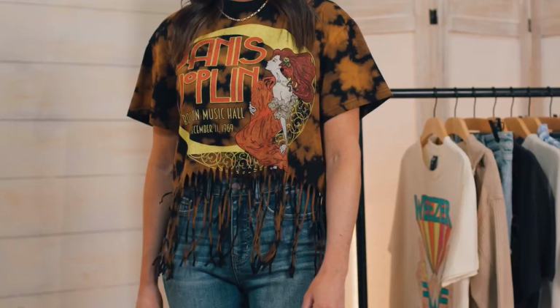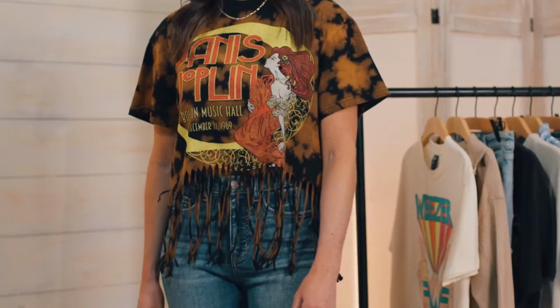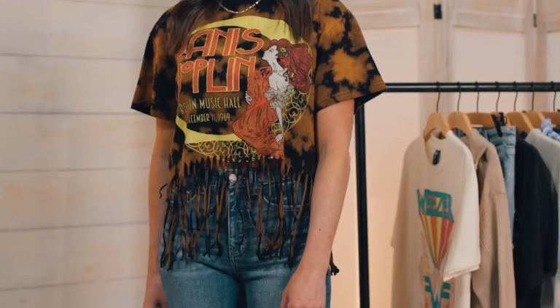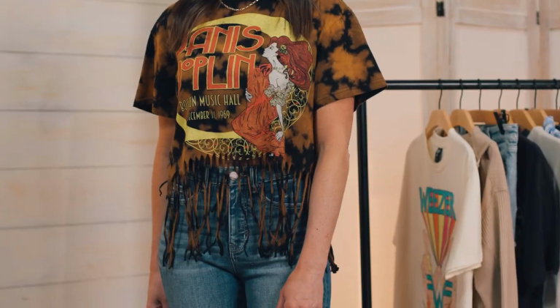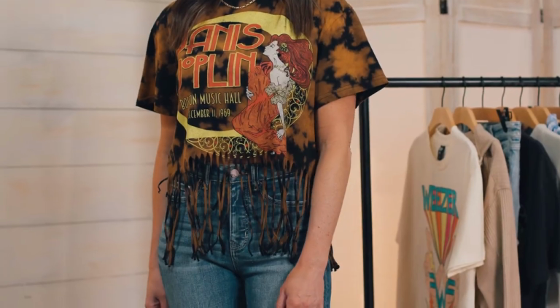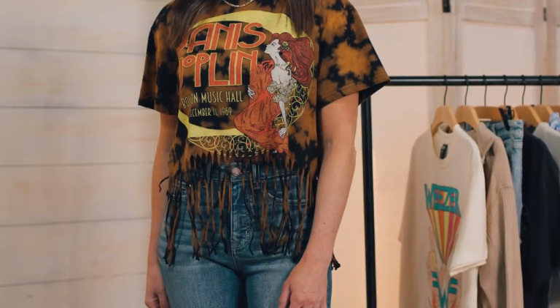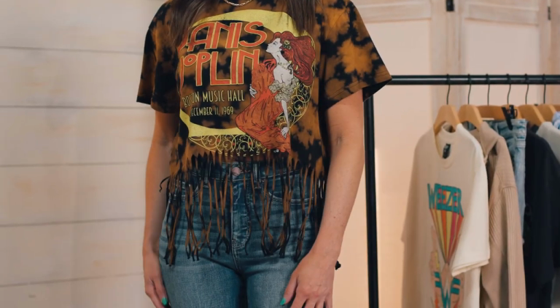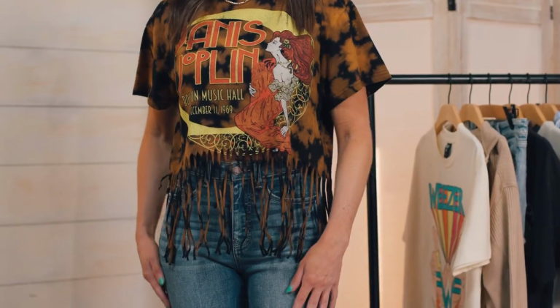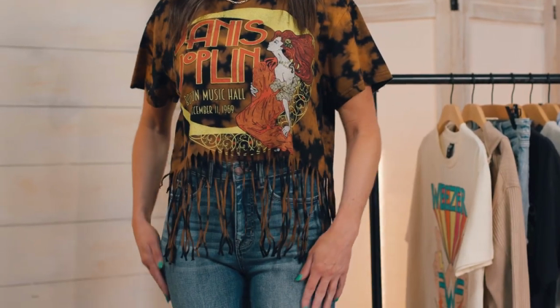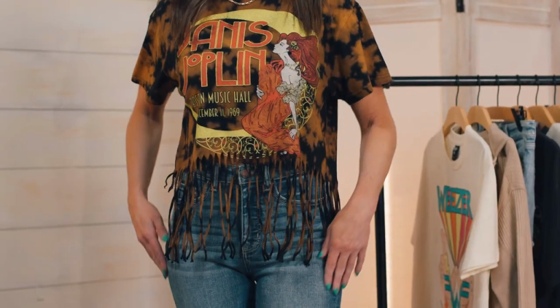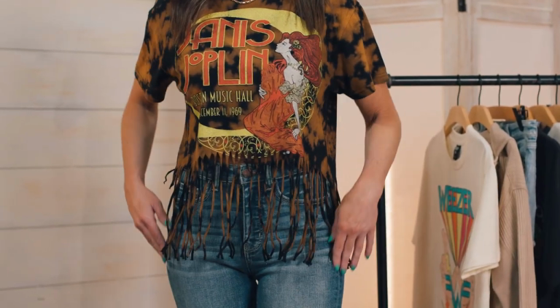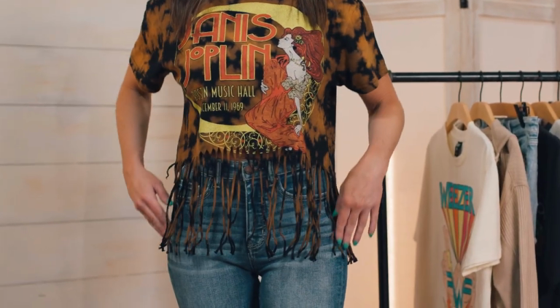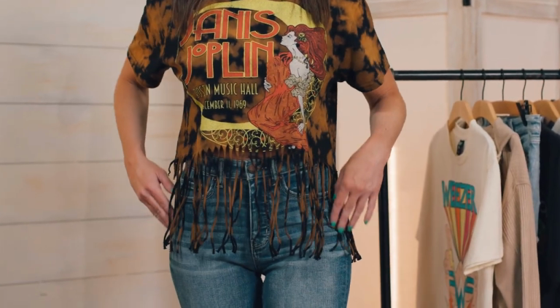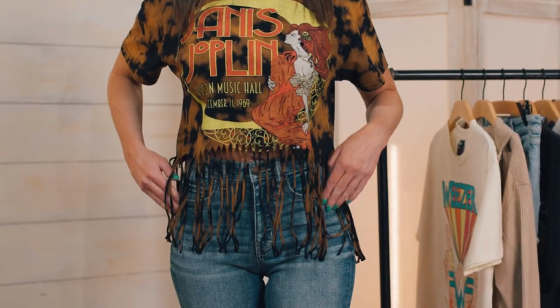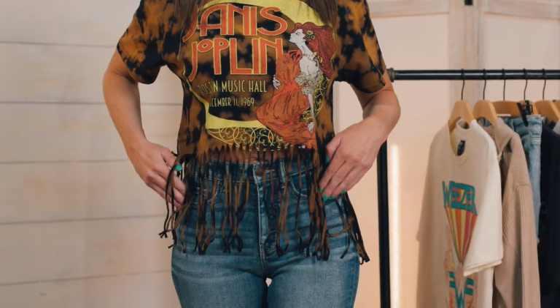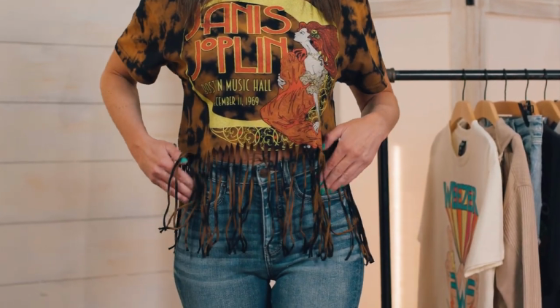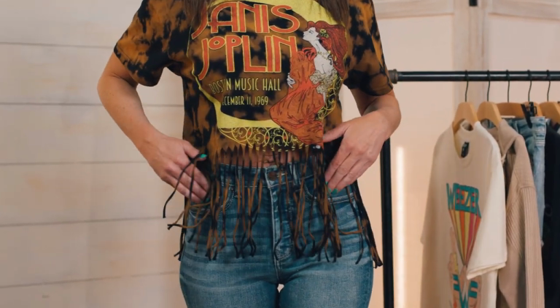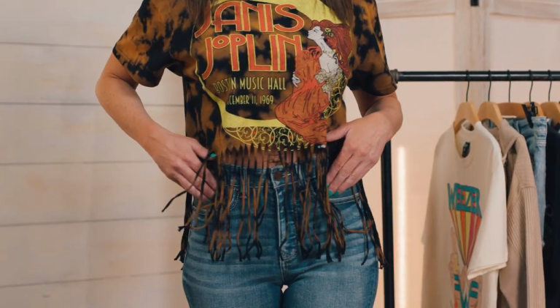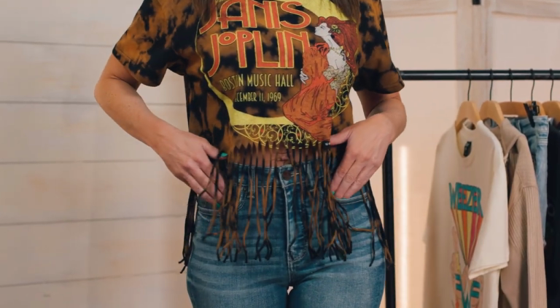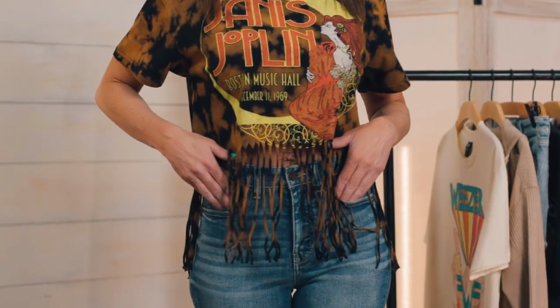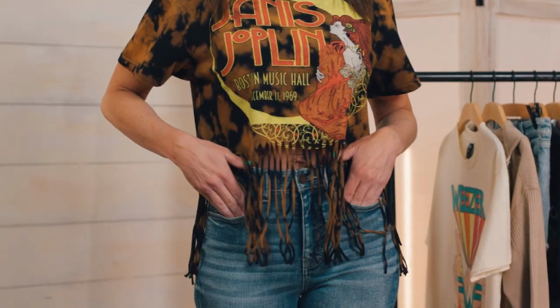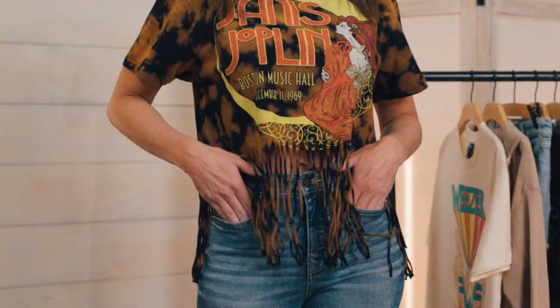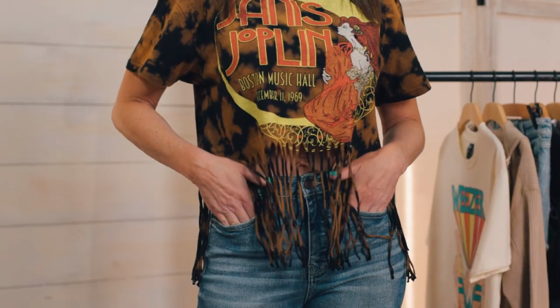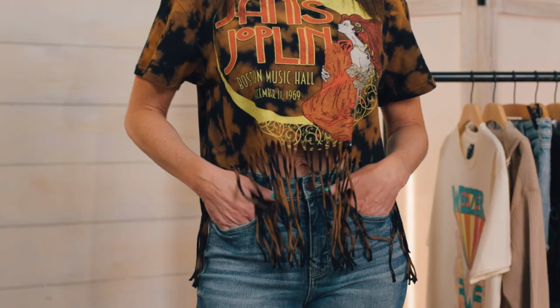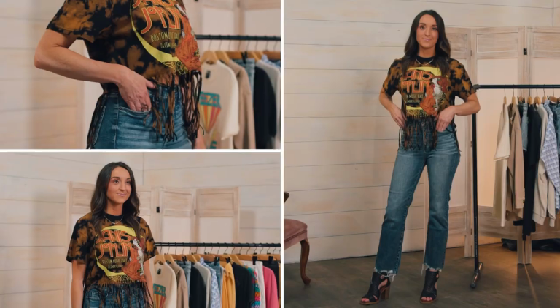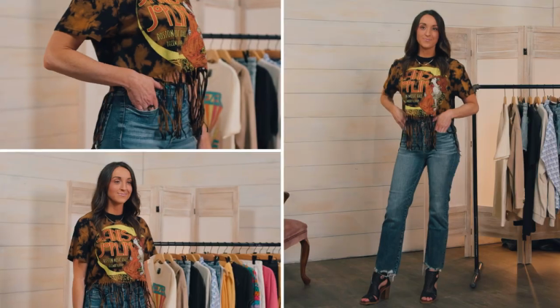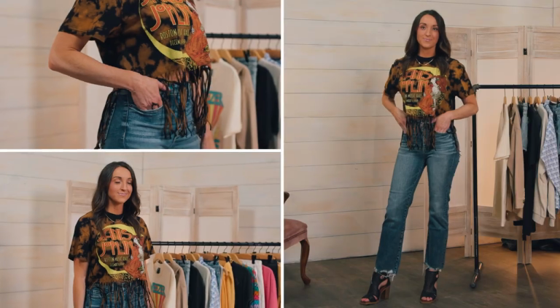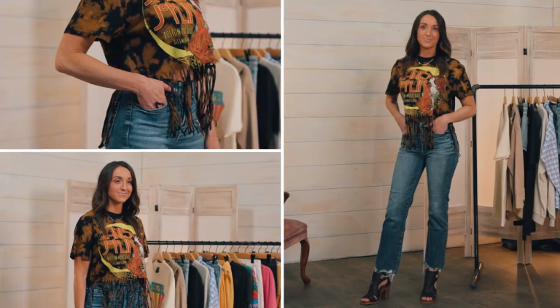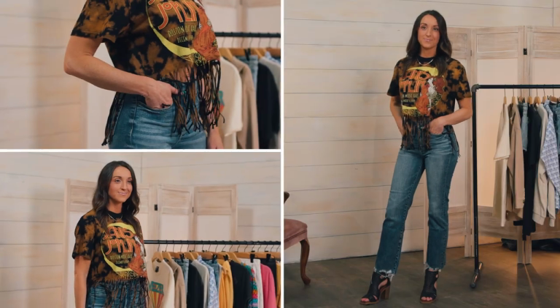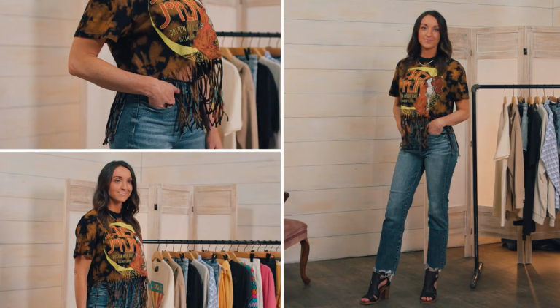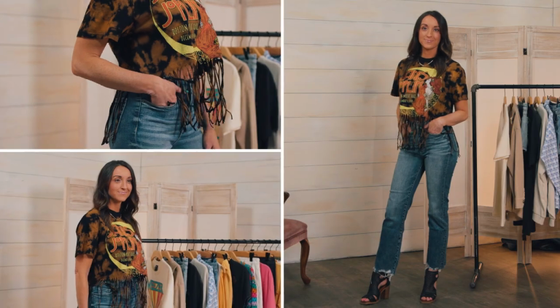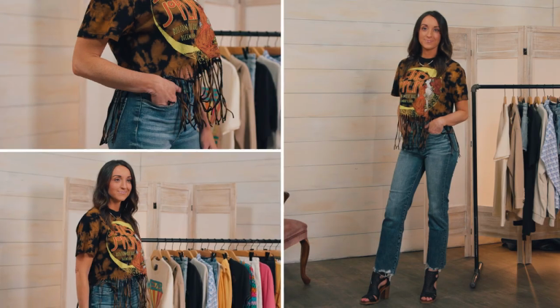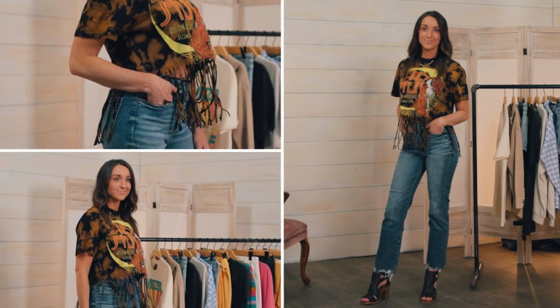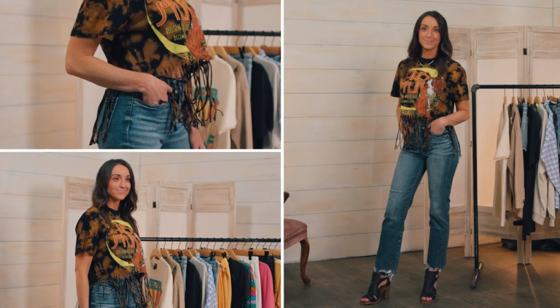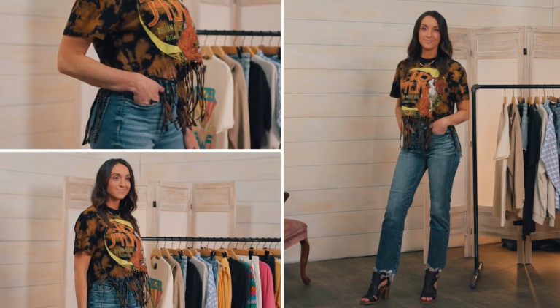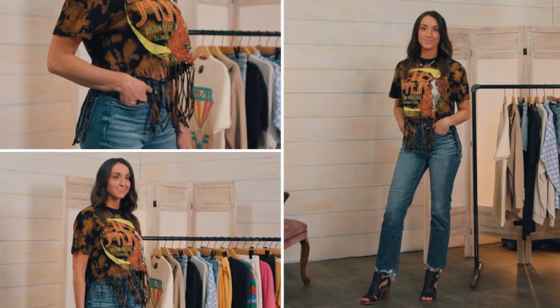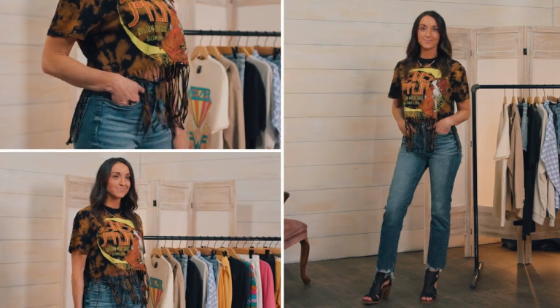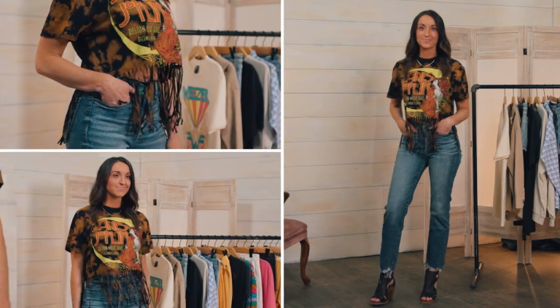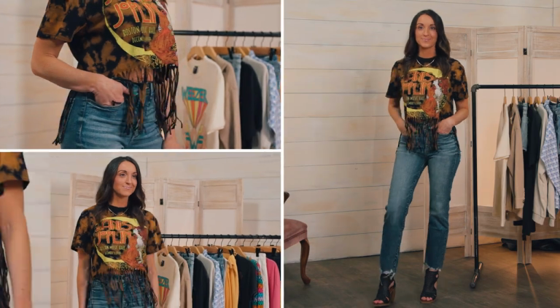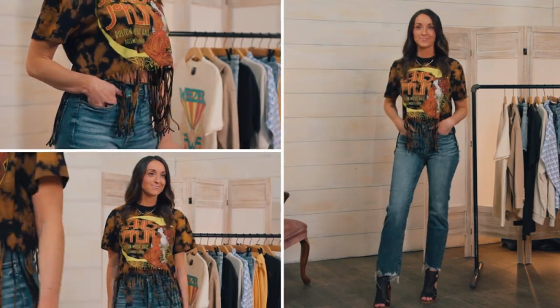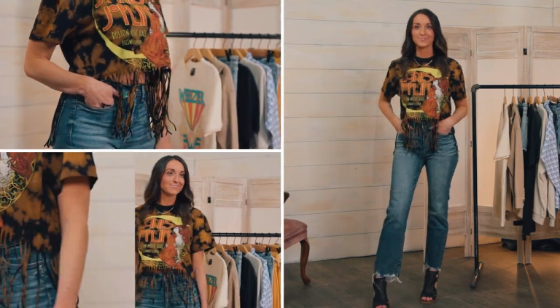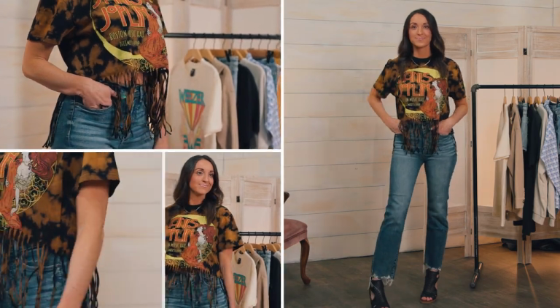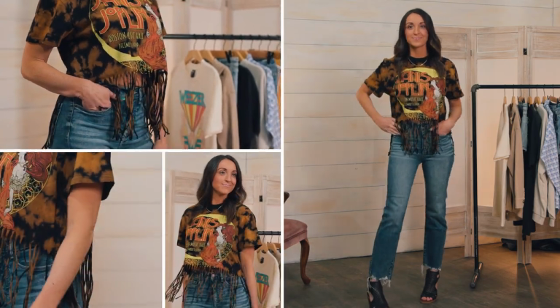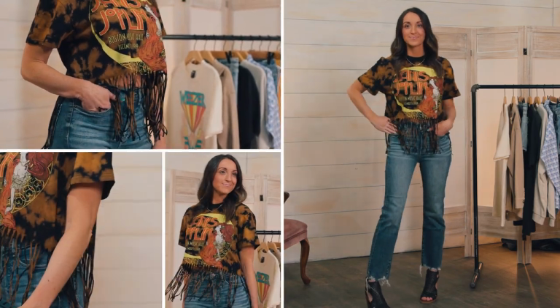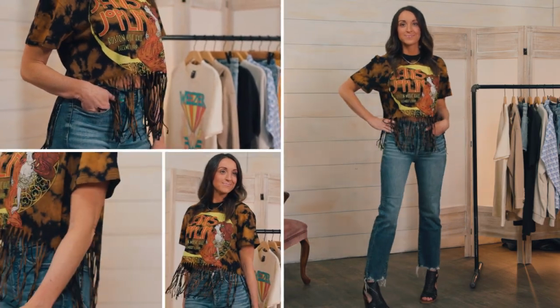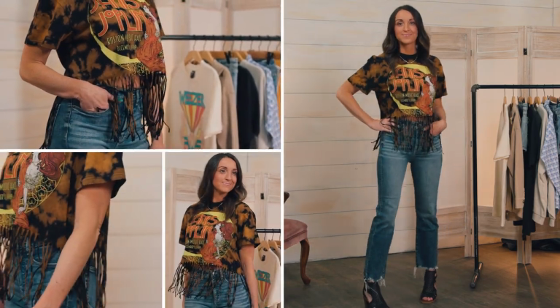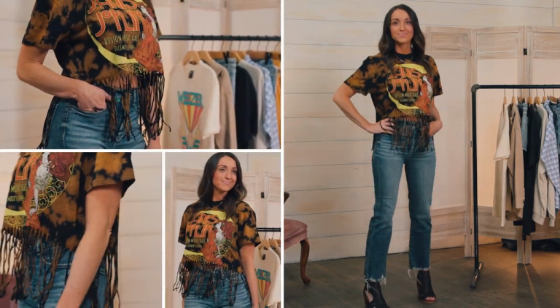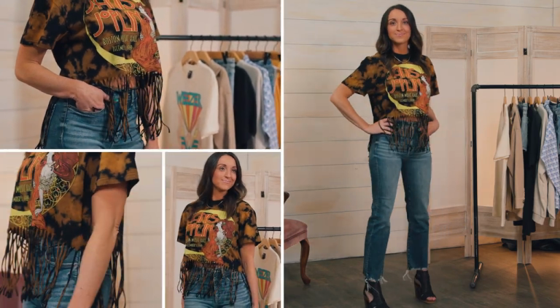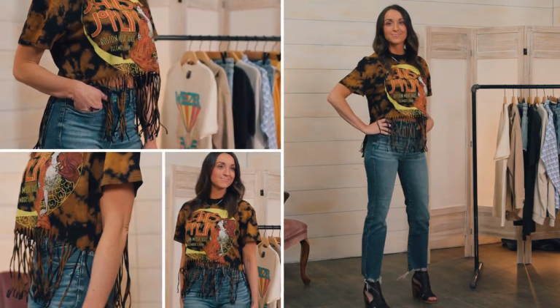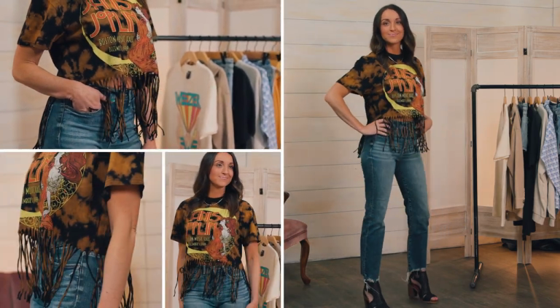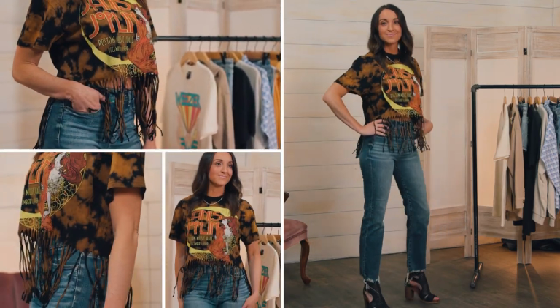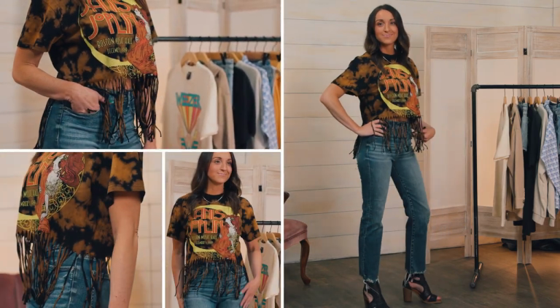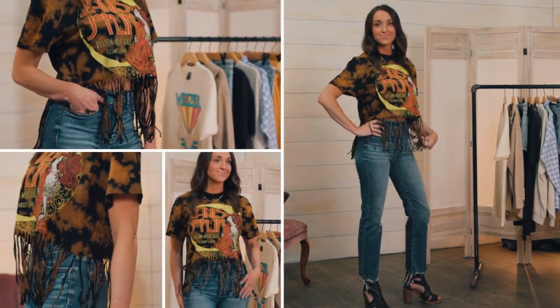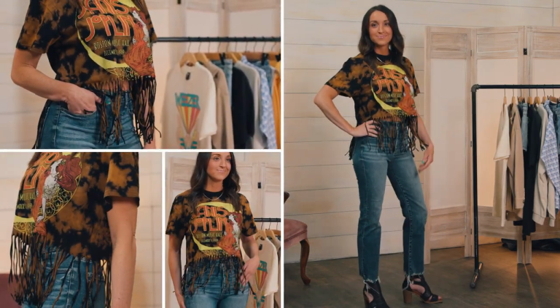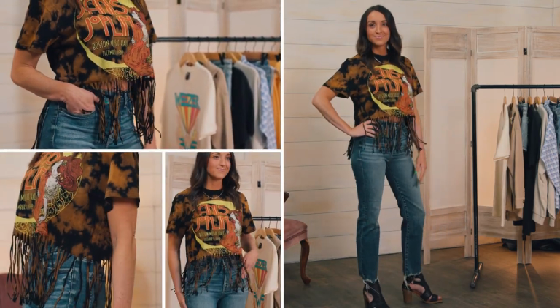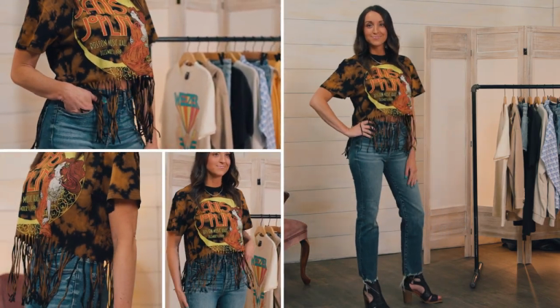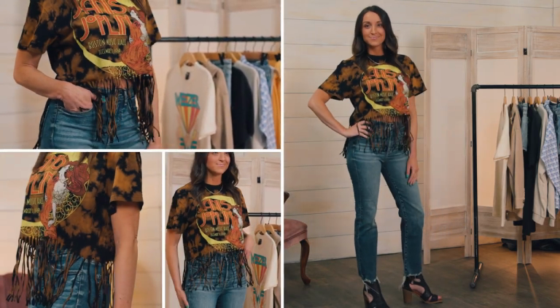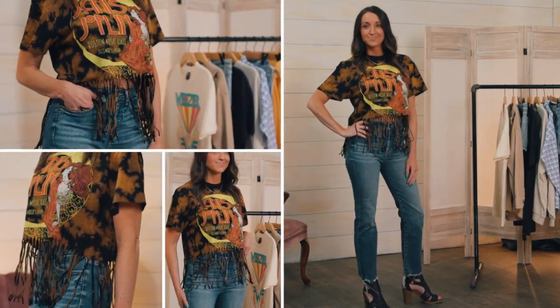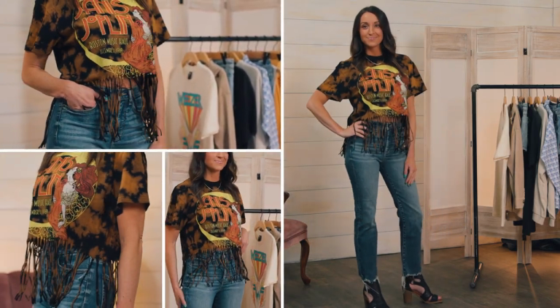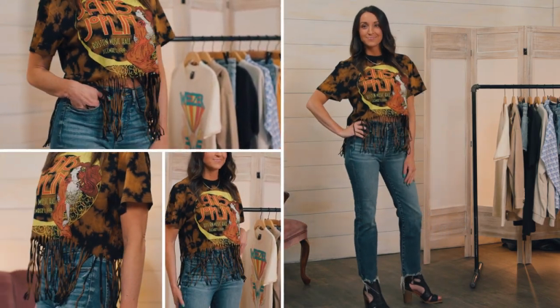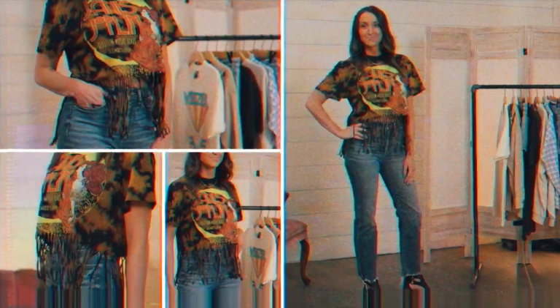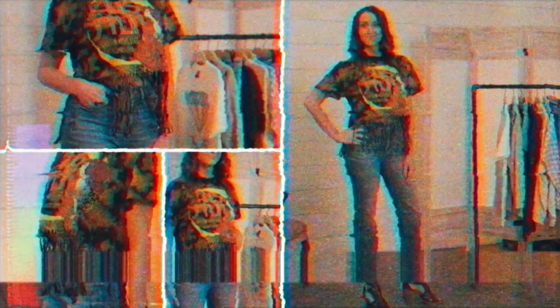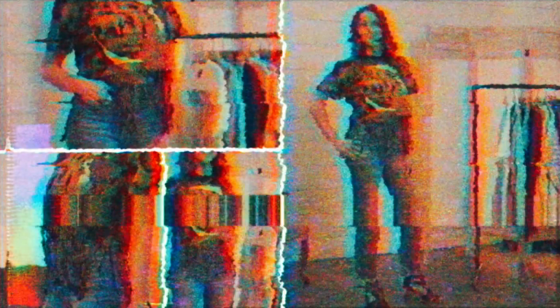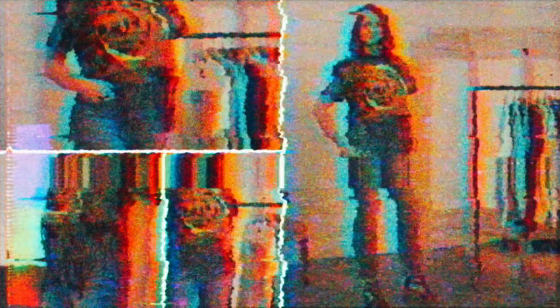What's better than a DIY project? One that you don't have to do yourself. Grab a fringe graphic and add a little edge to your tee collection.